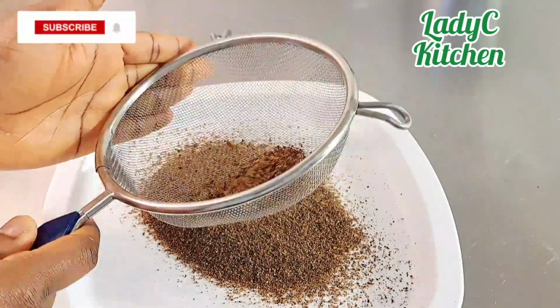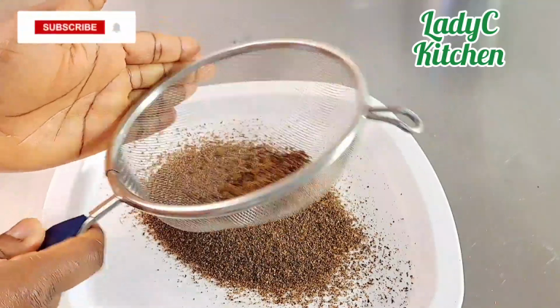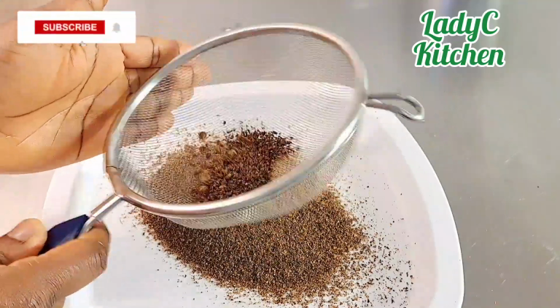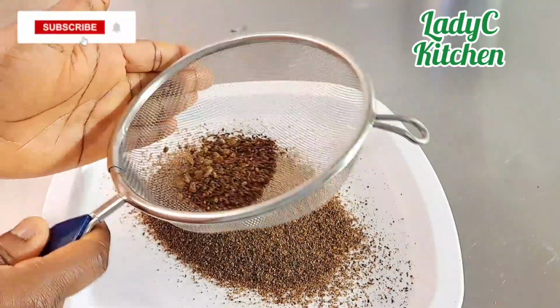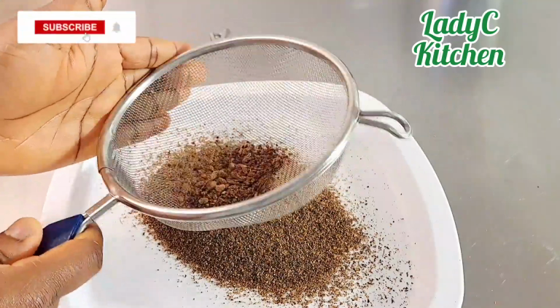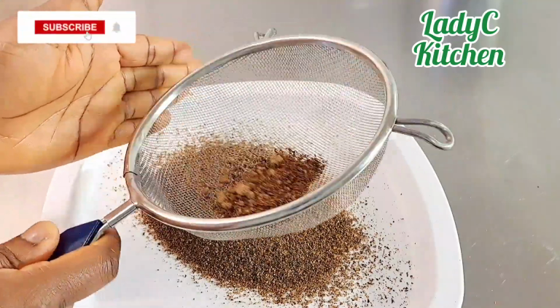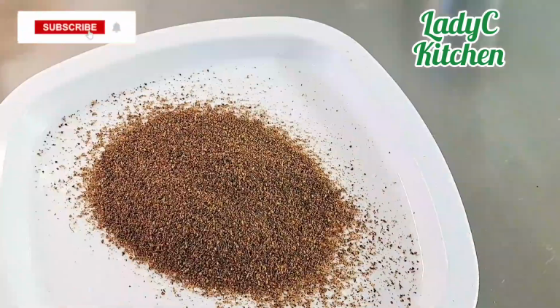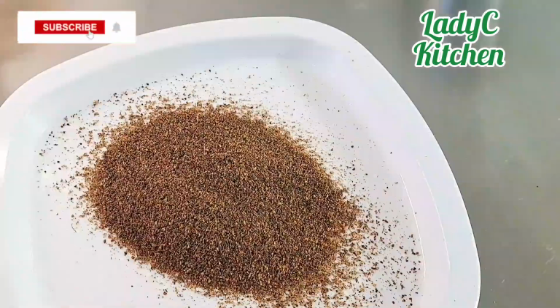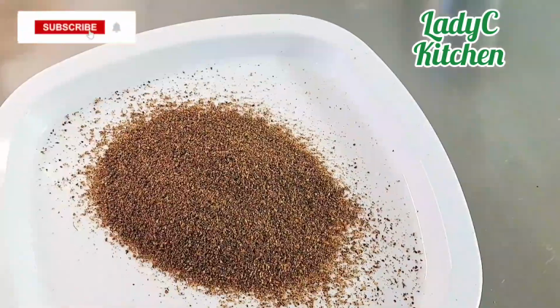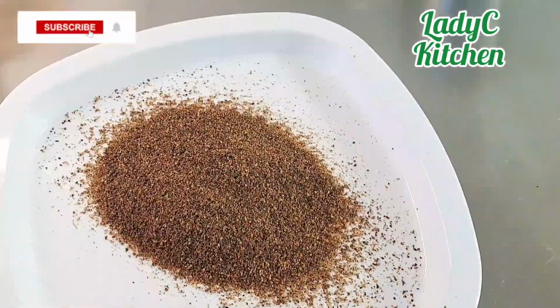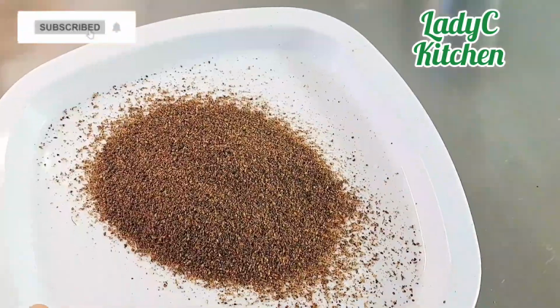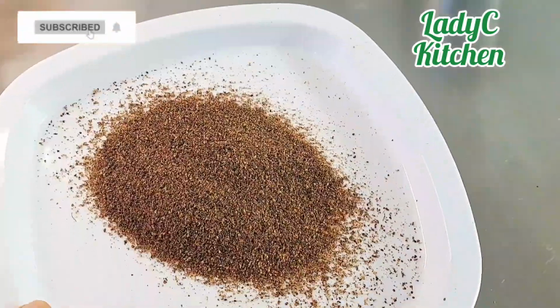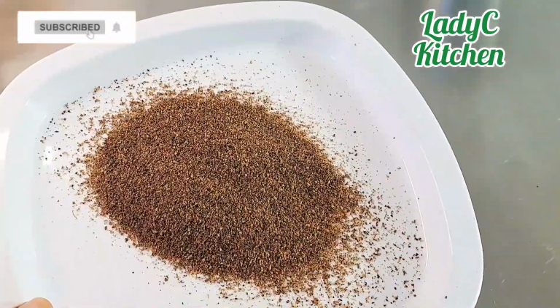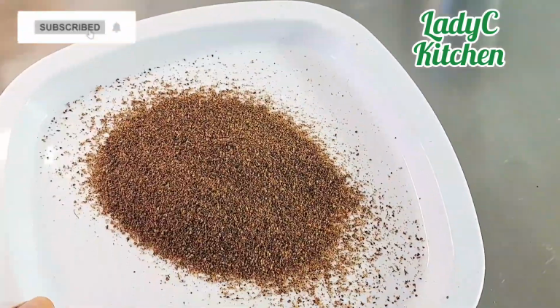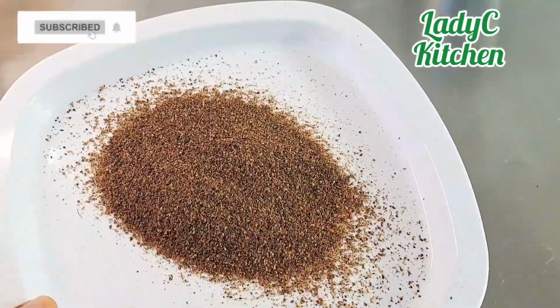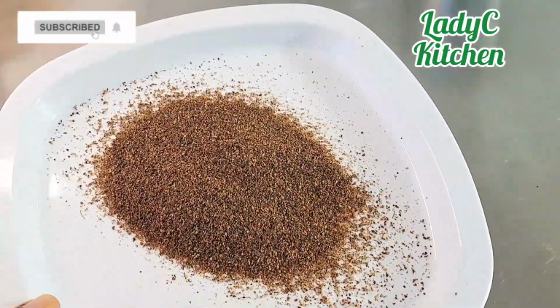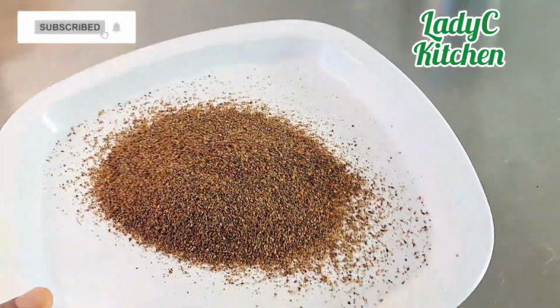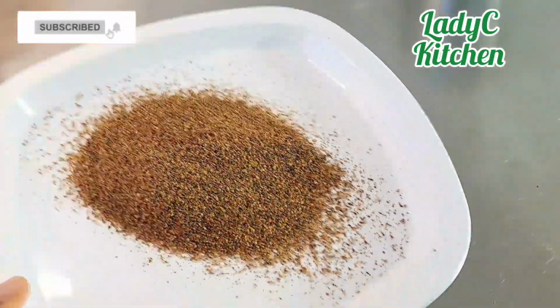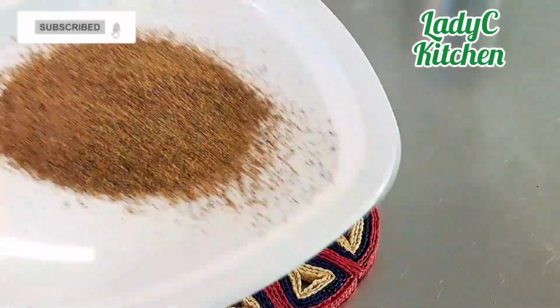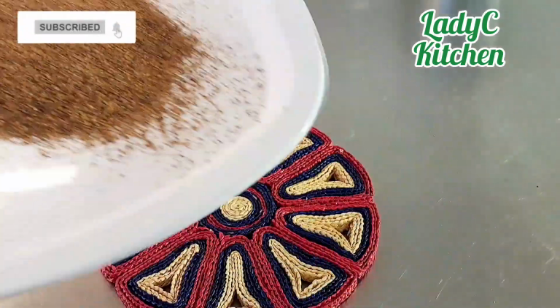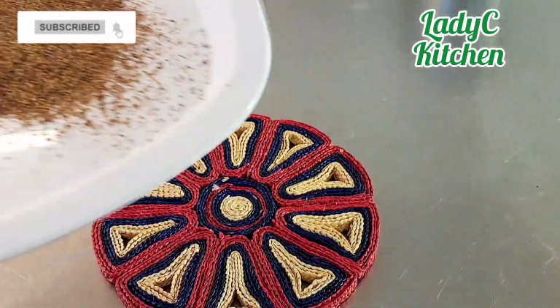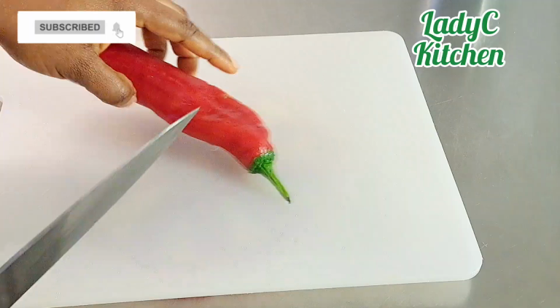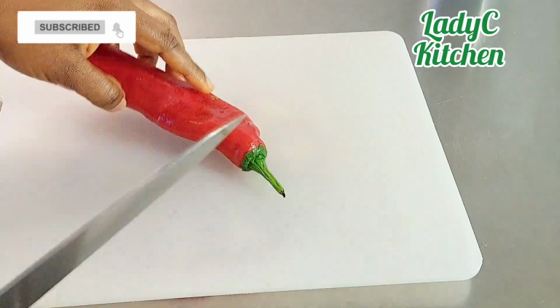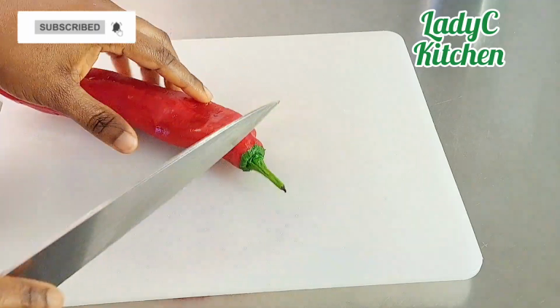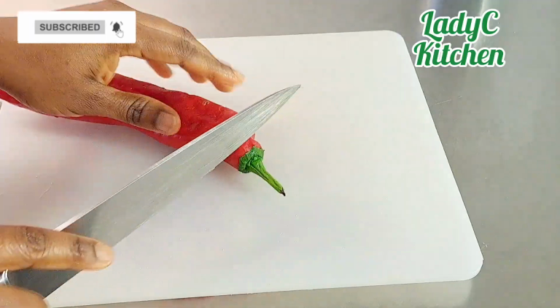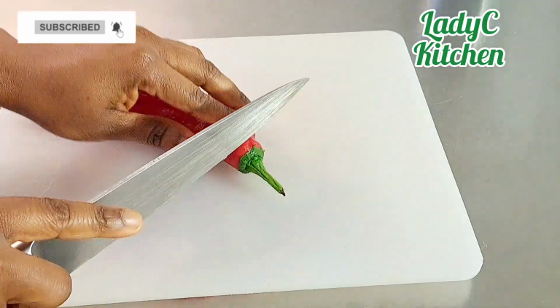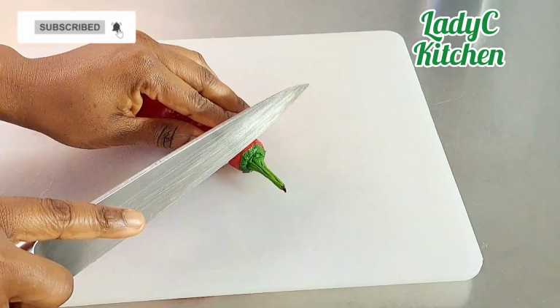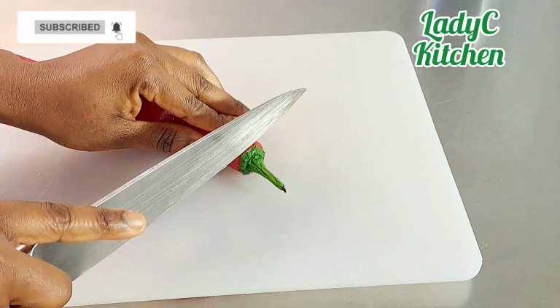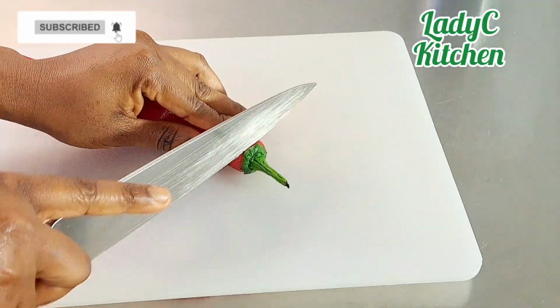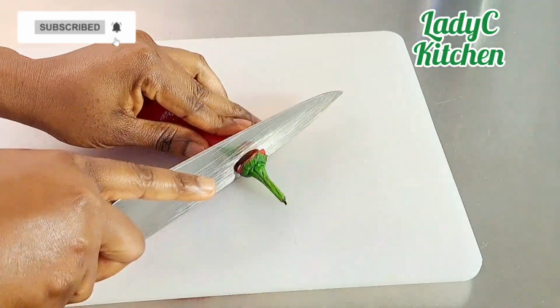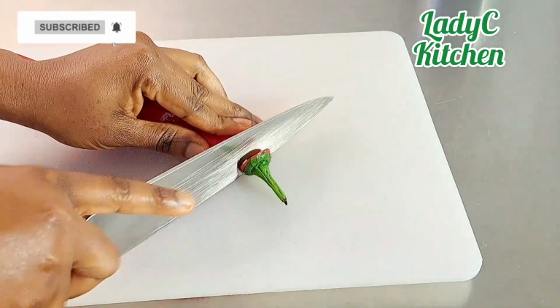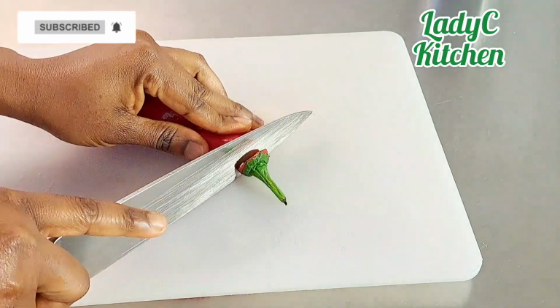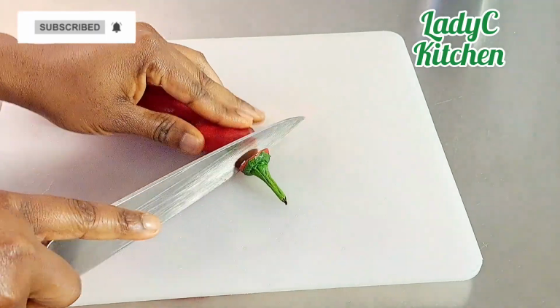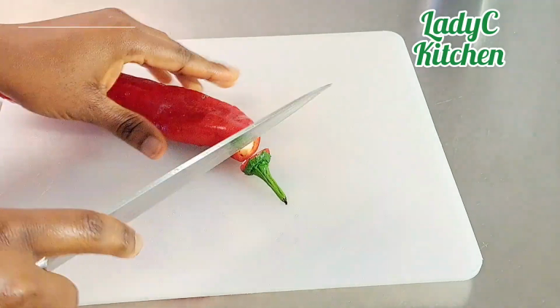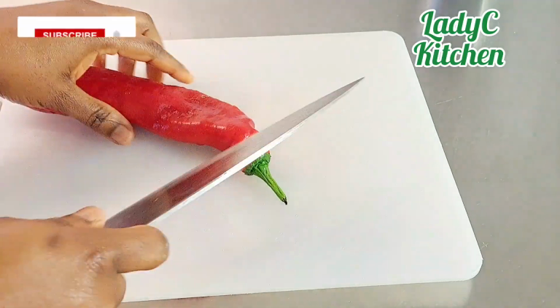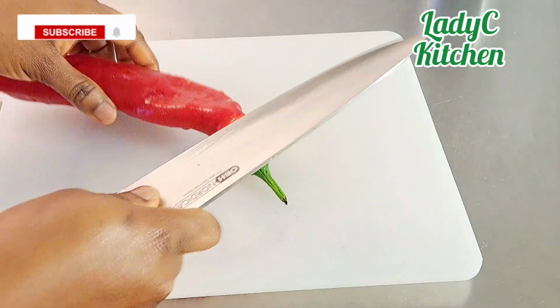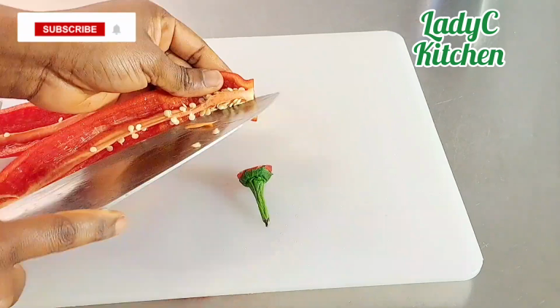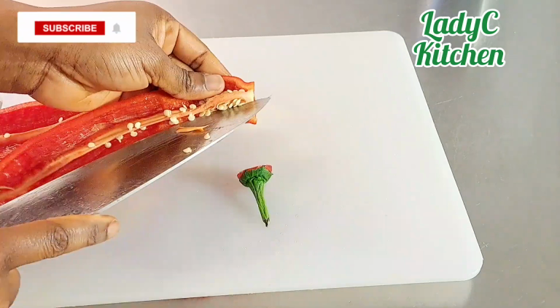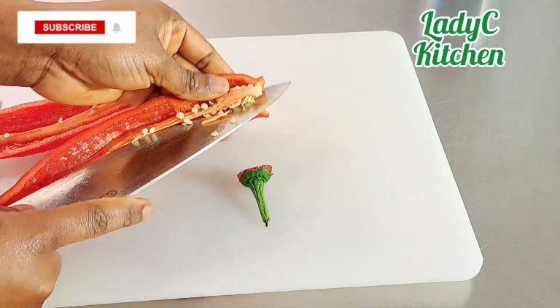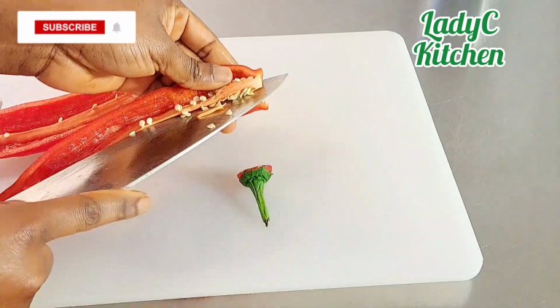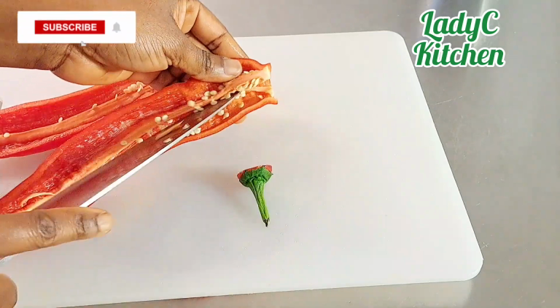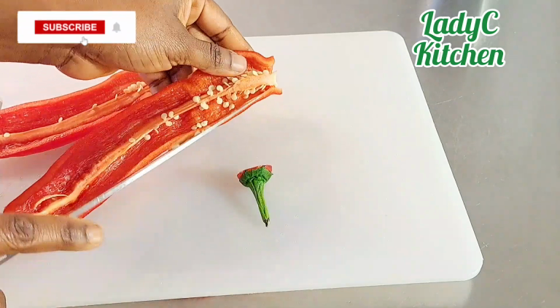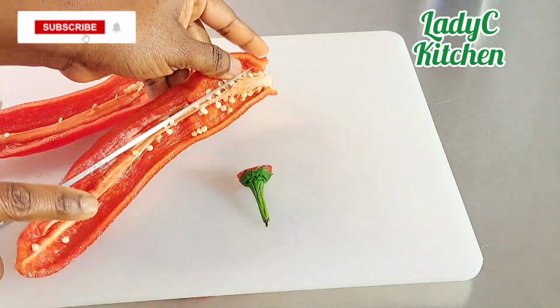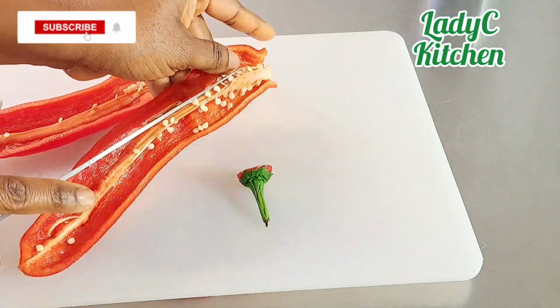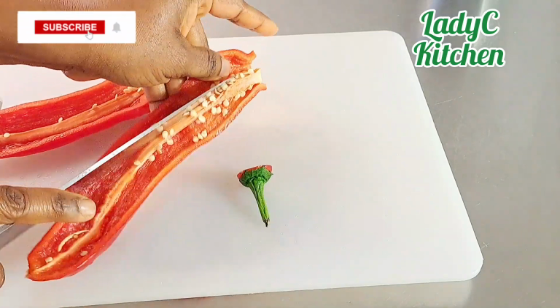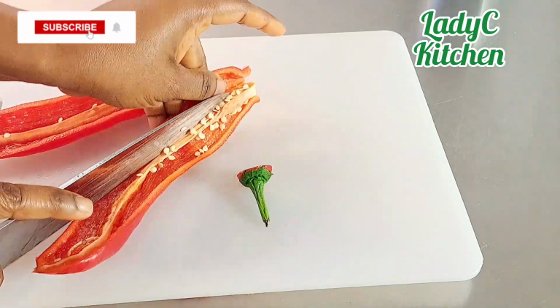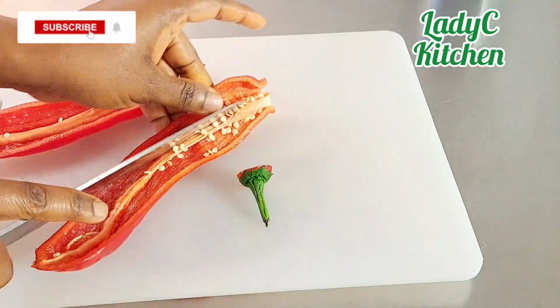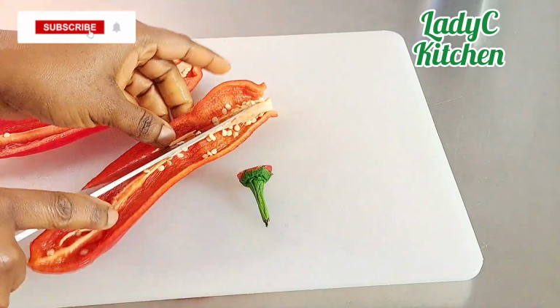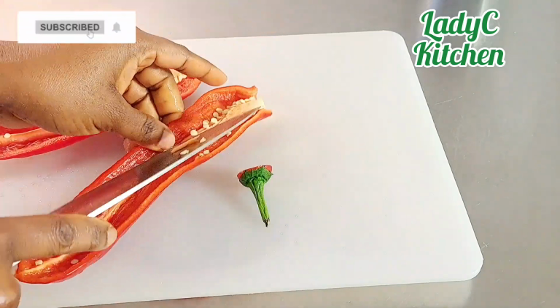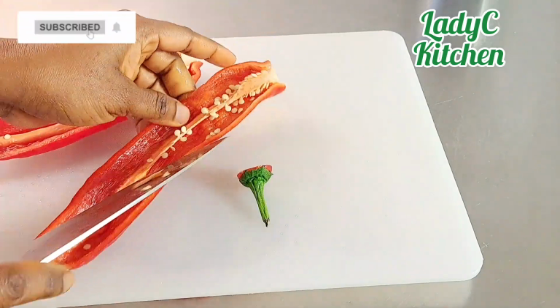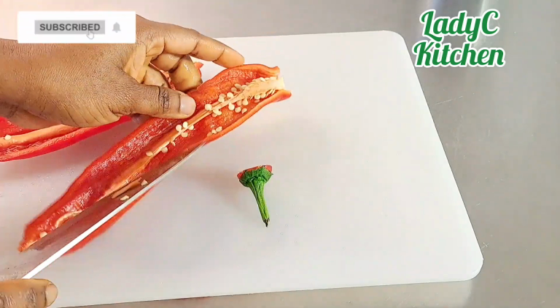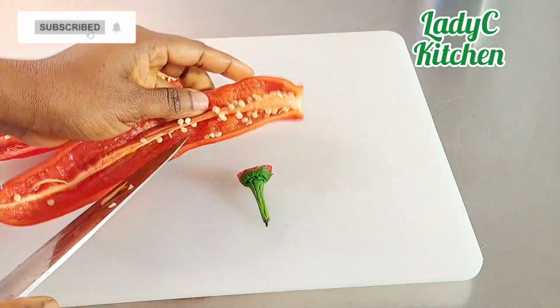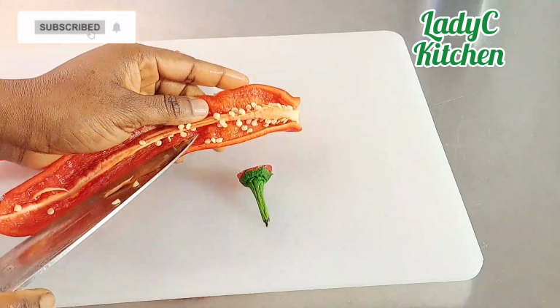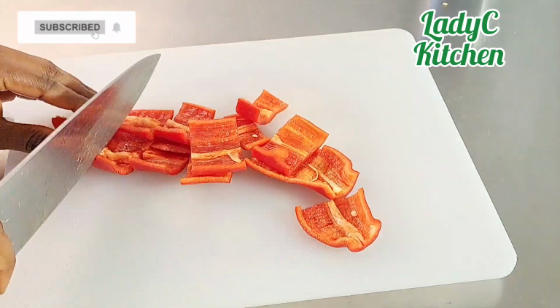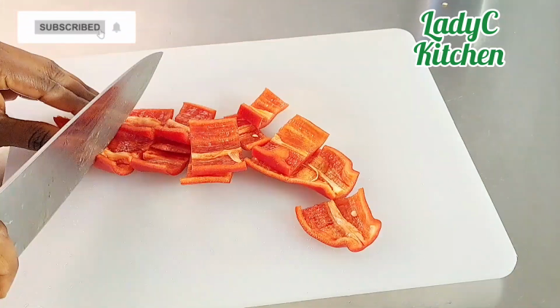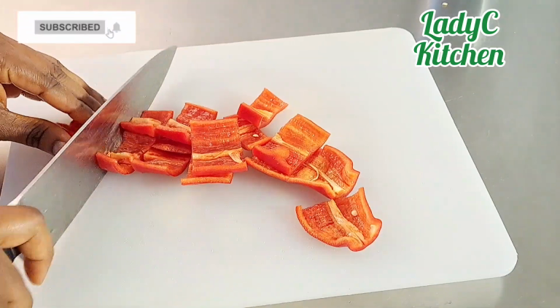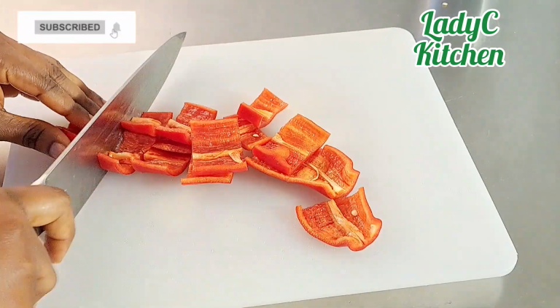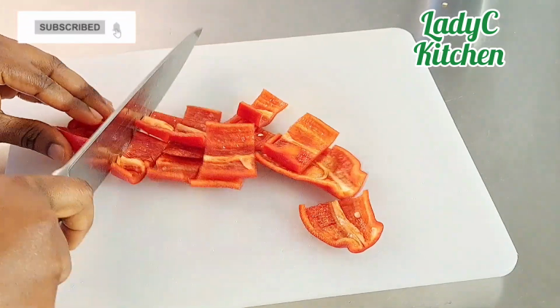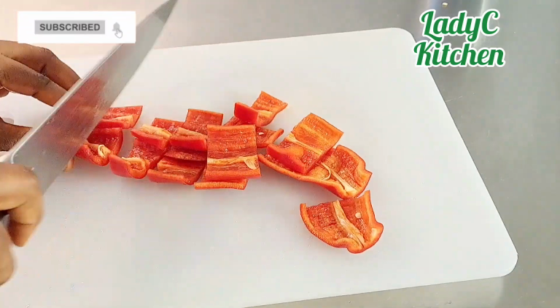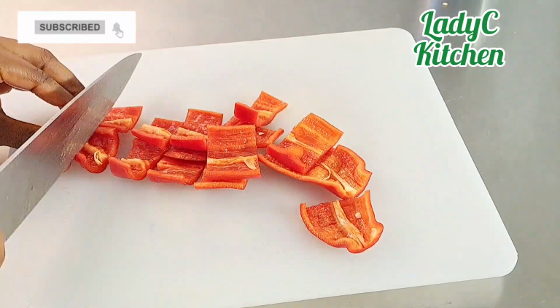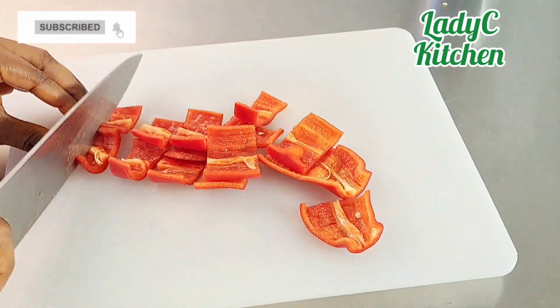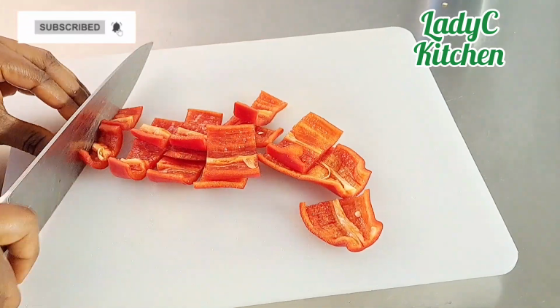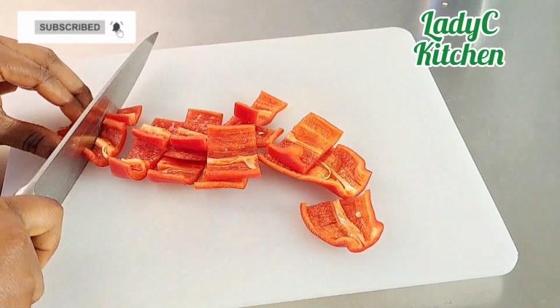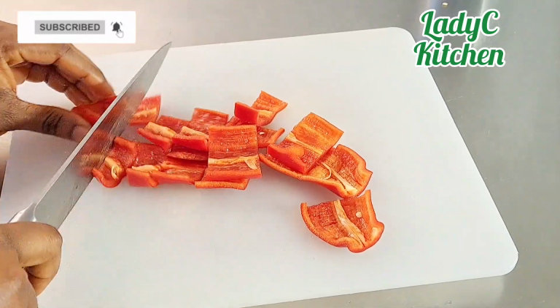Cut the sweet pepper and remove the seeds, then blend together with one of the onions and the two scotch bonnet peppers.